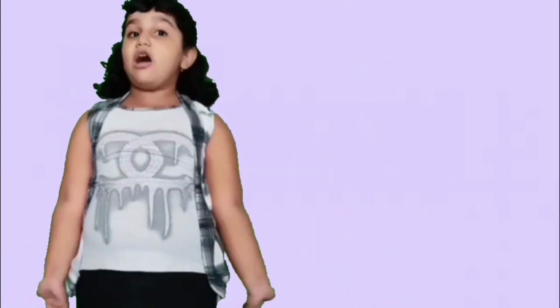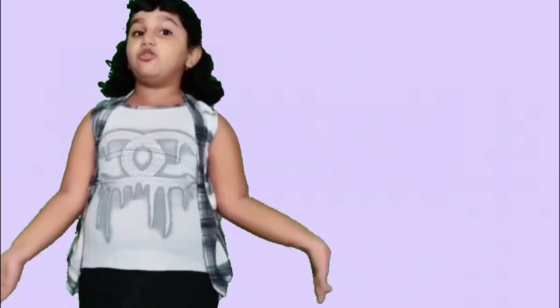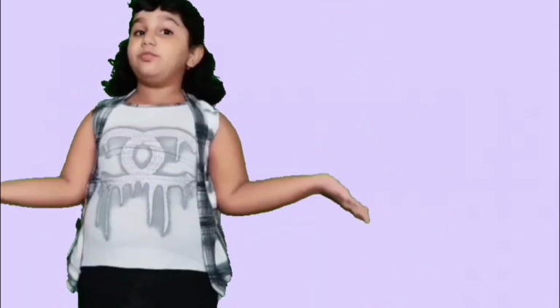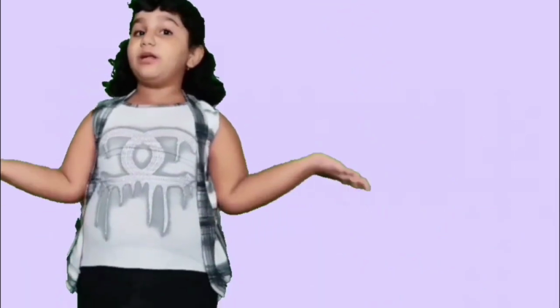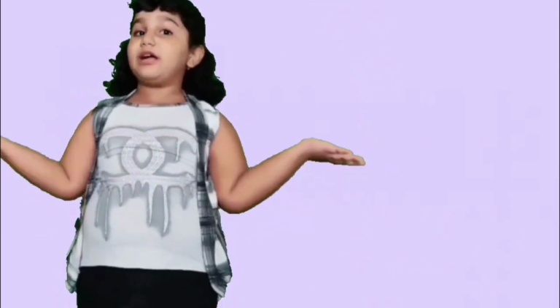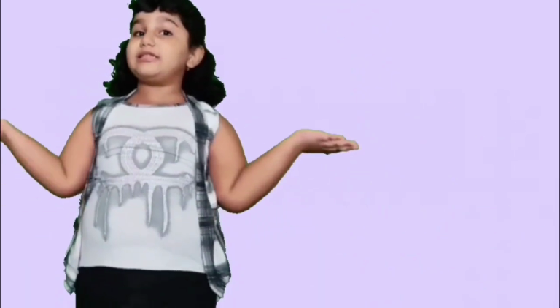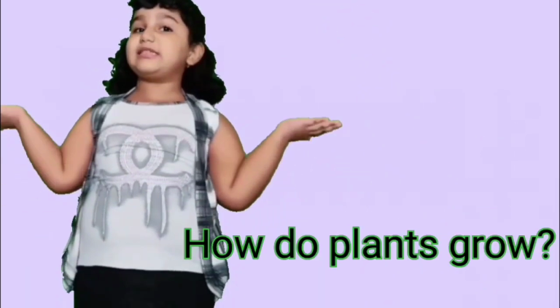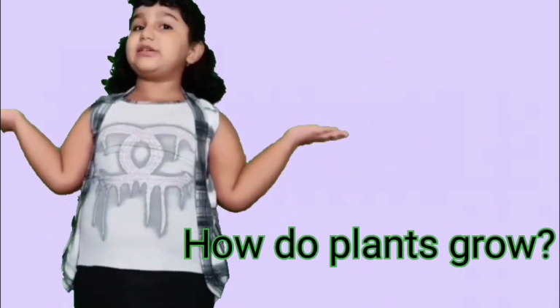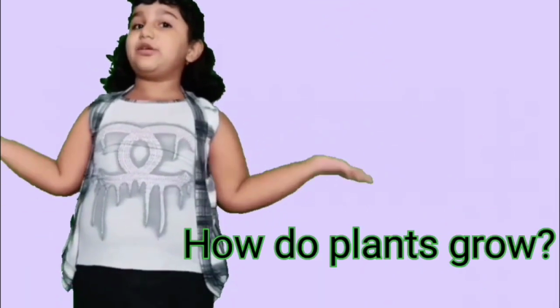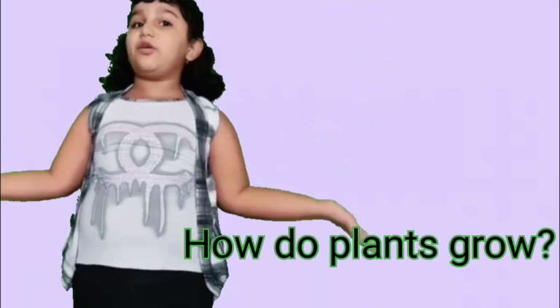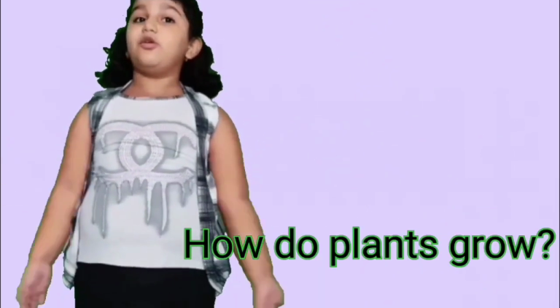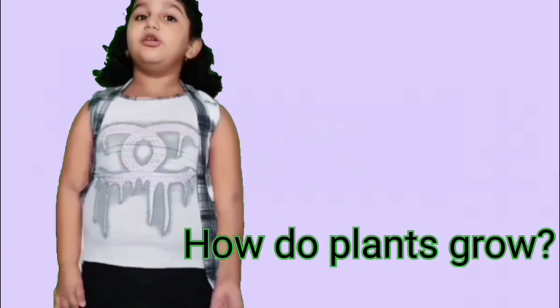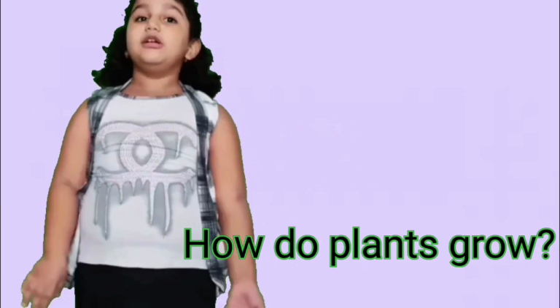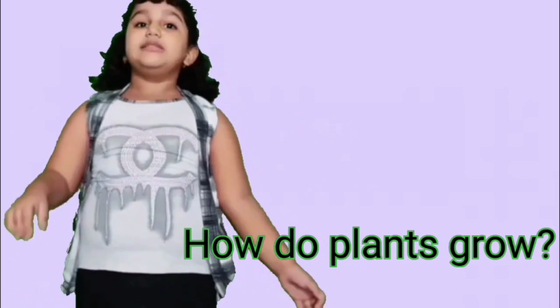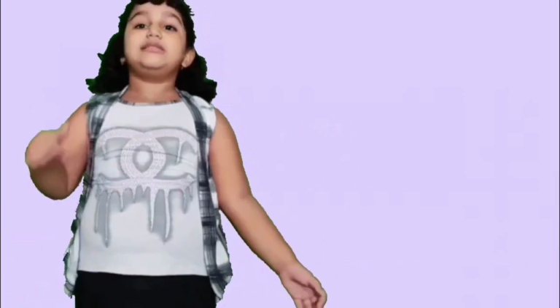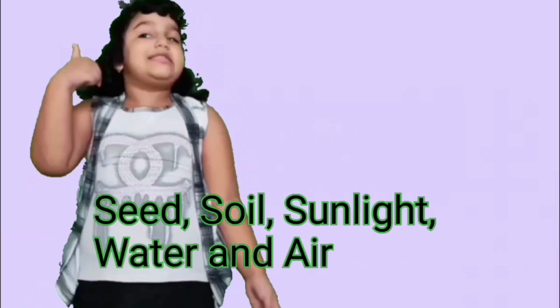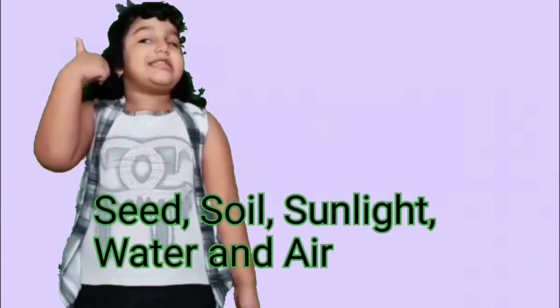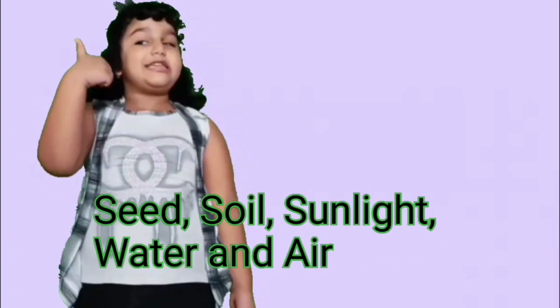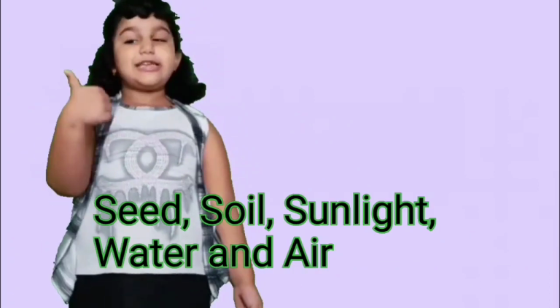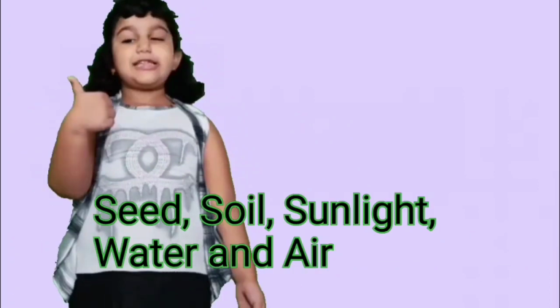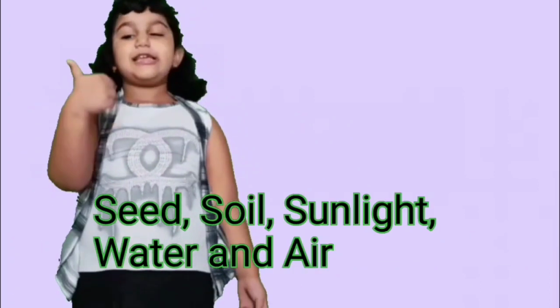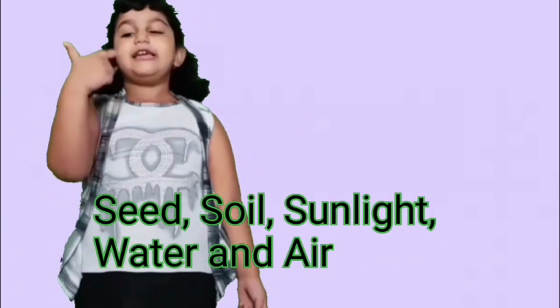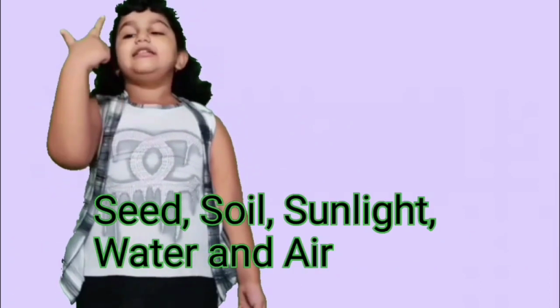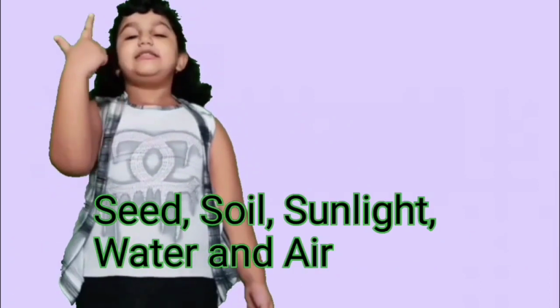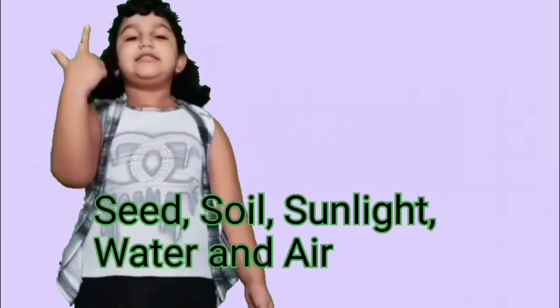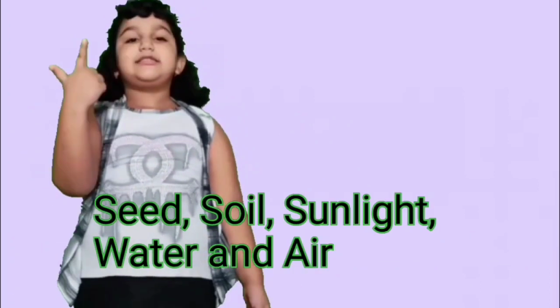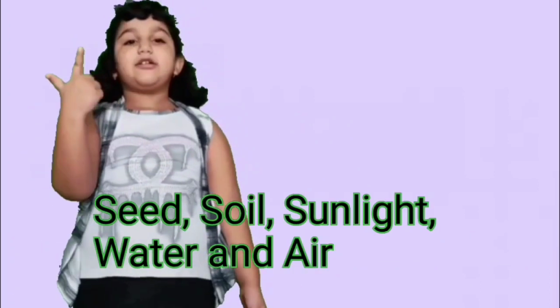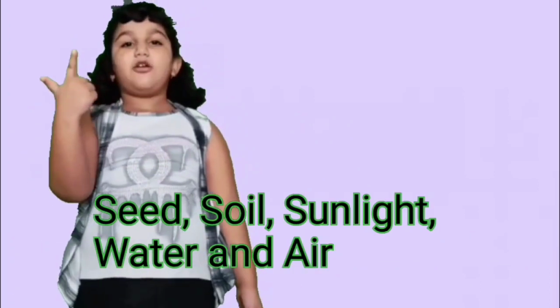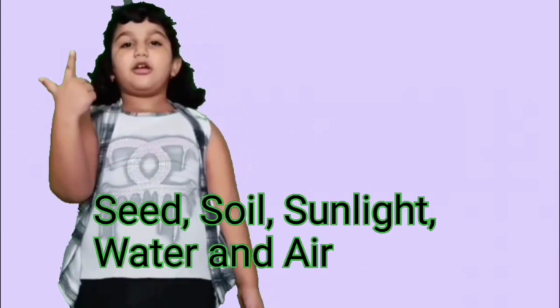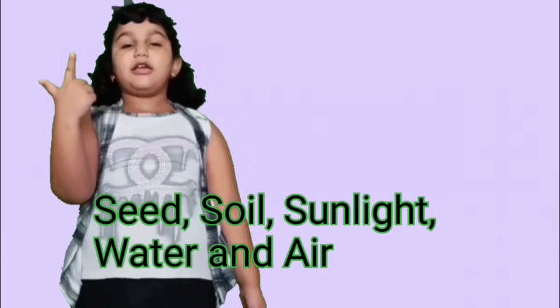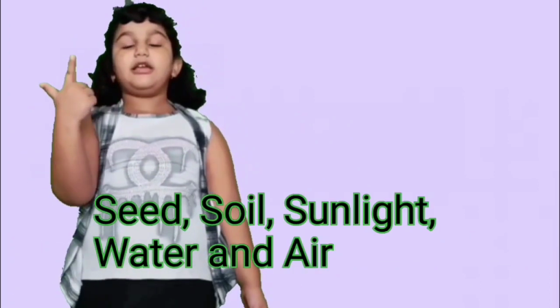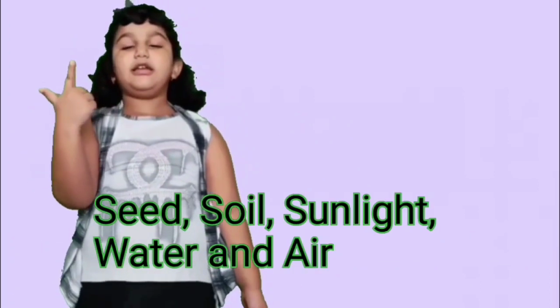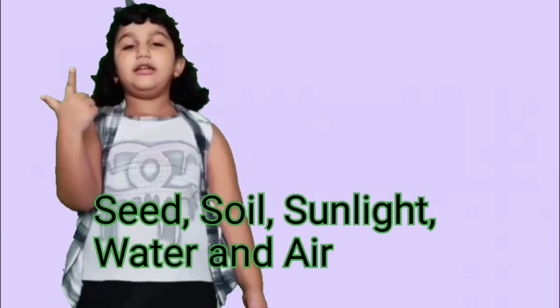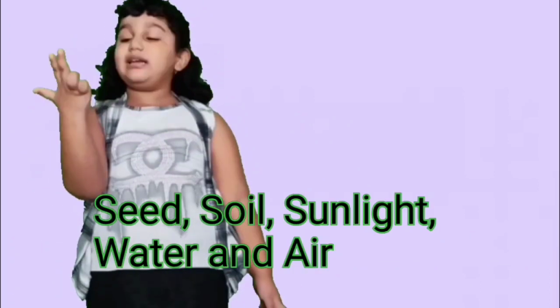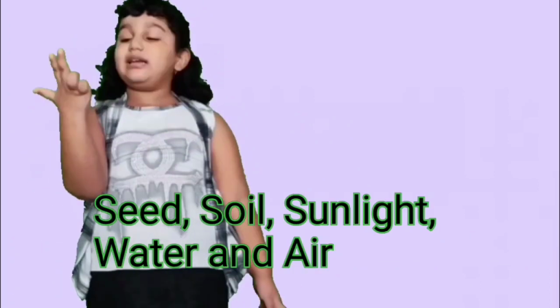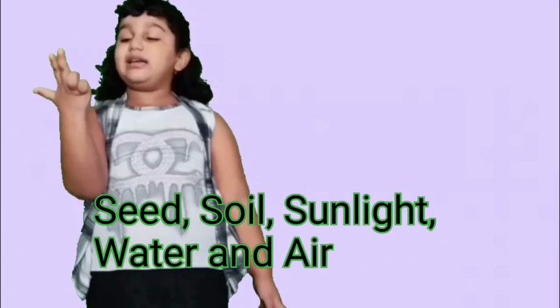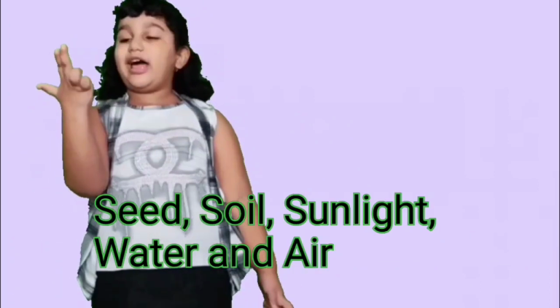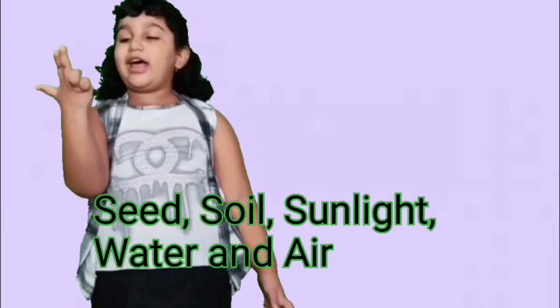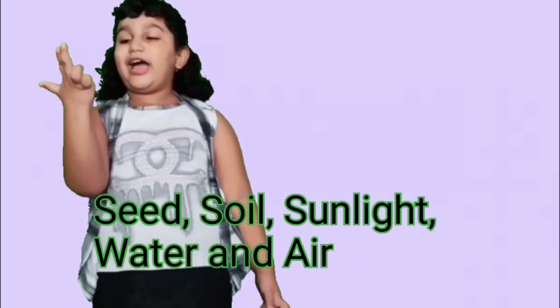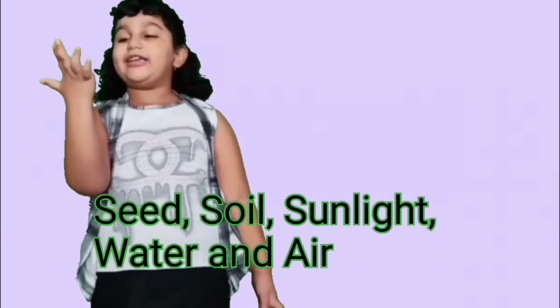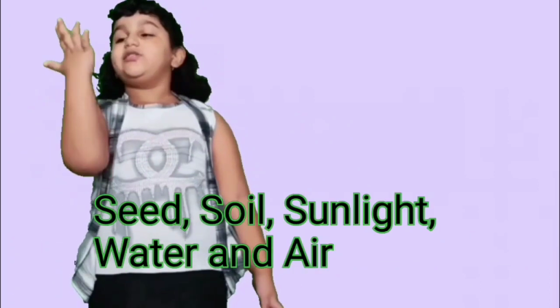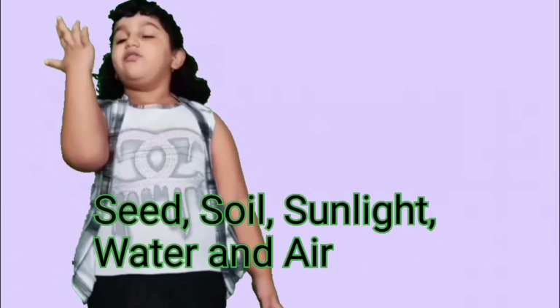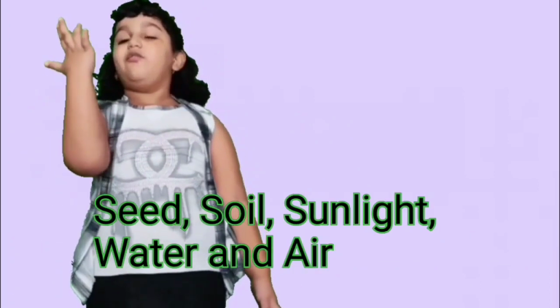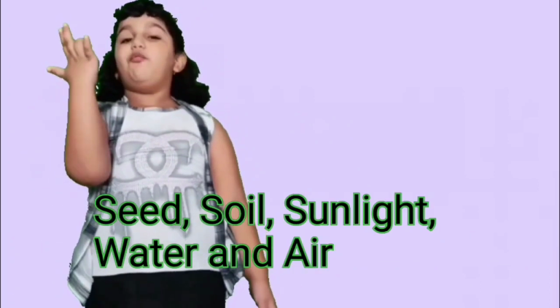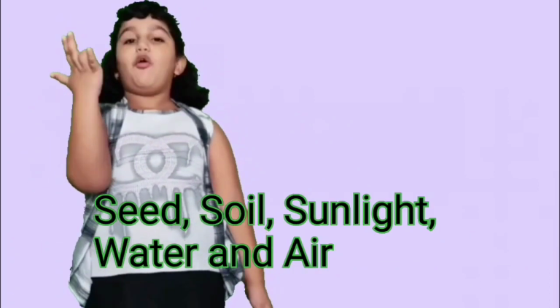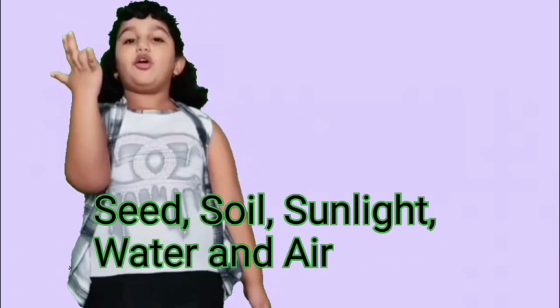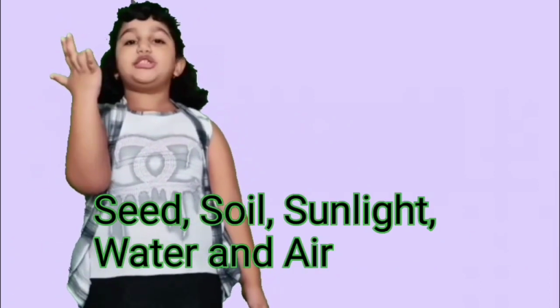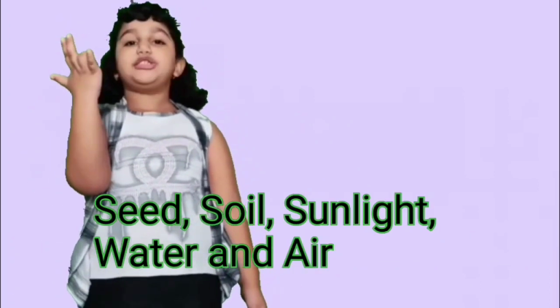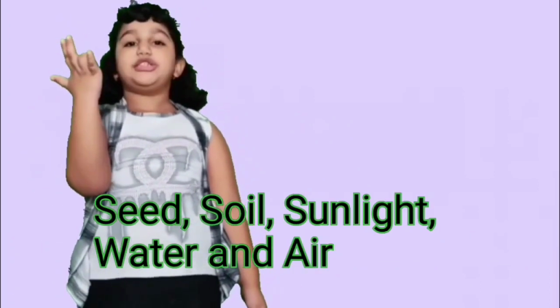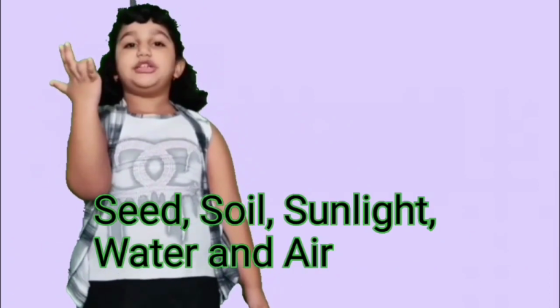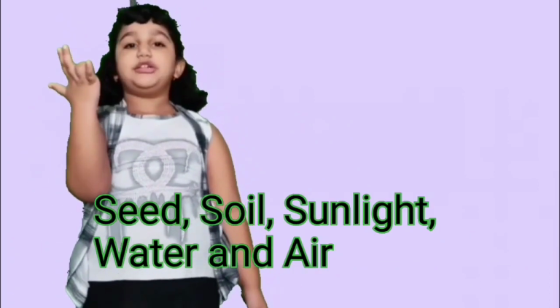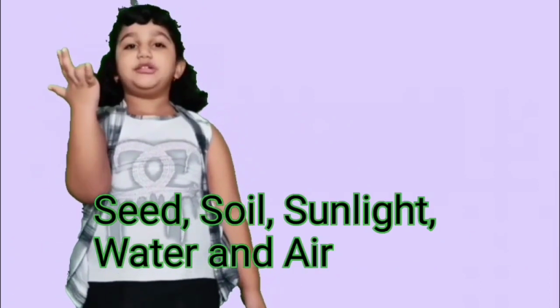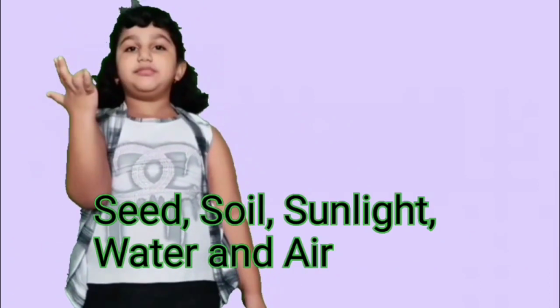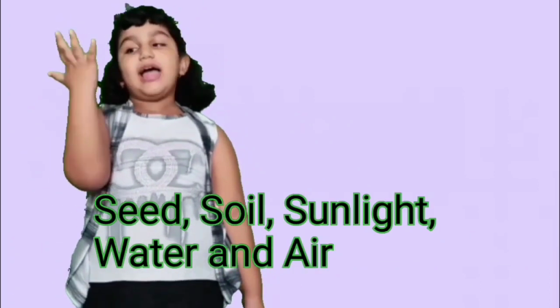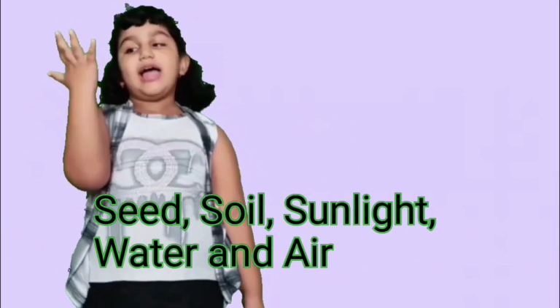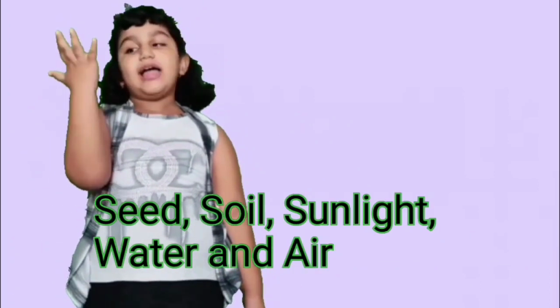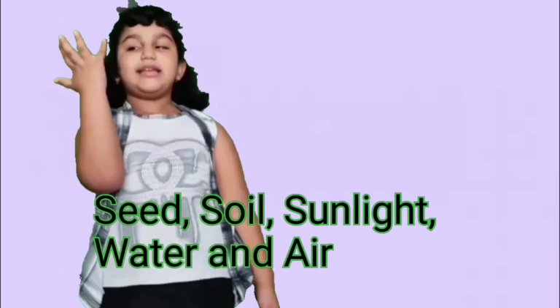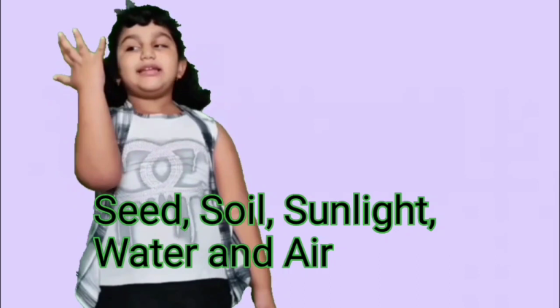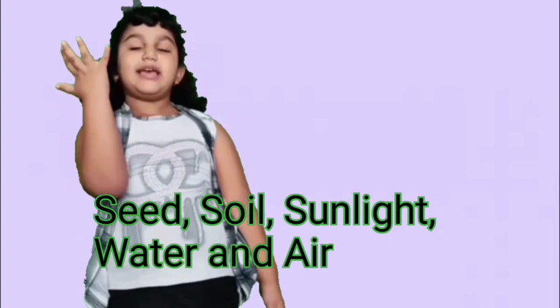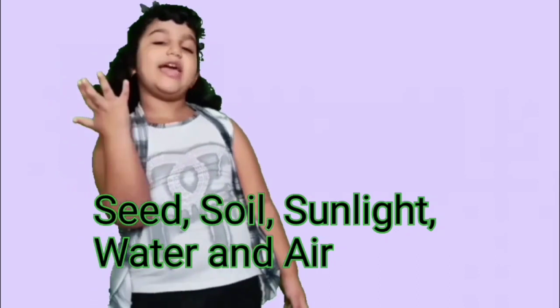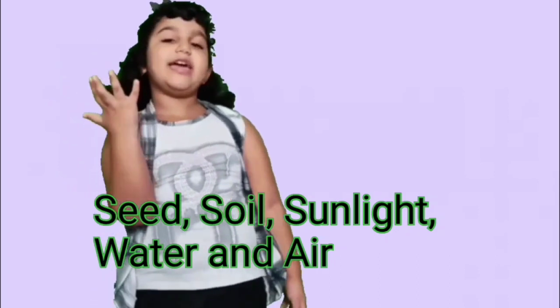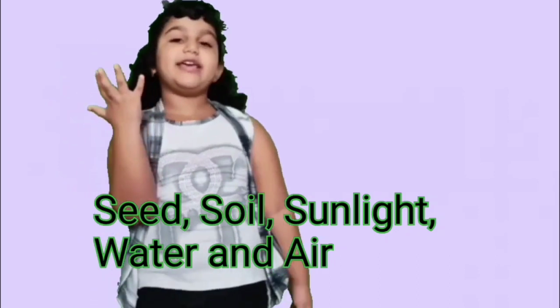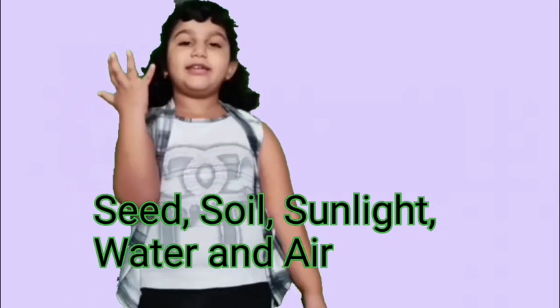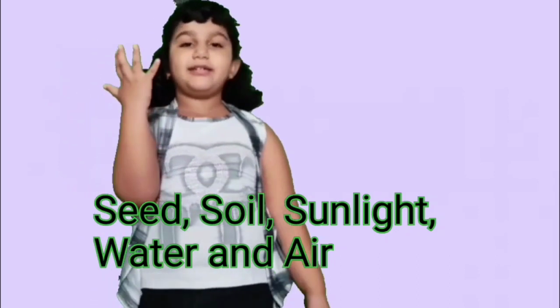How do plants grow? Seed, soil, sunlight, water and air.